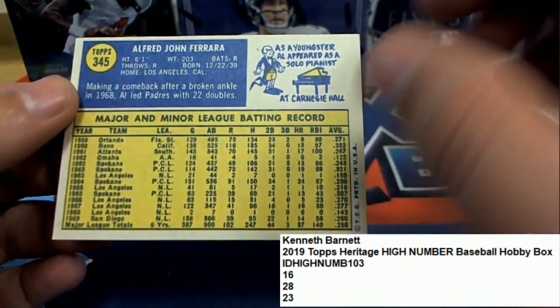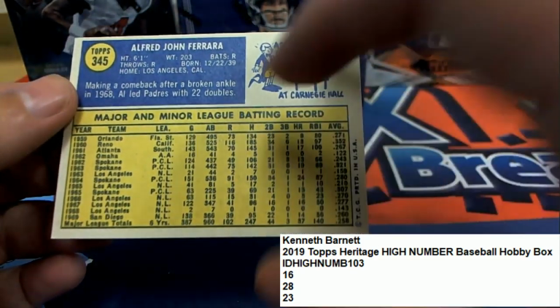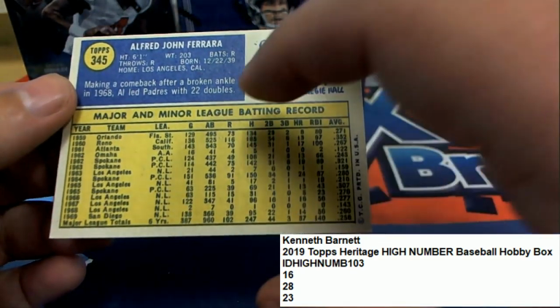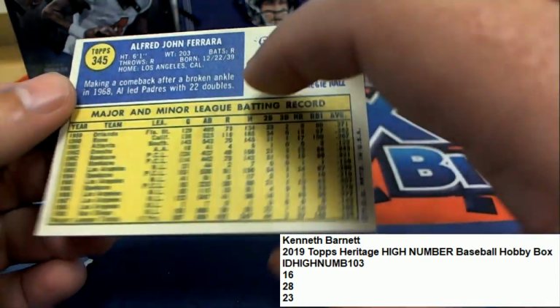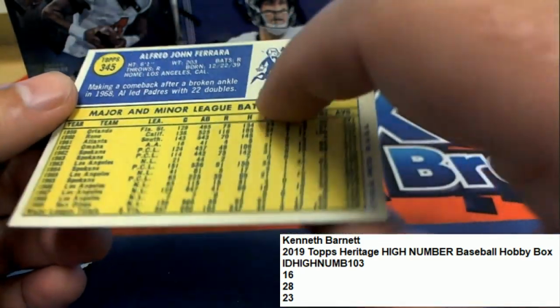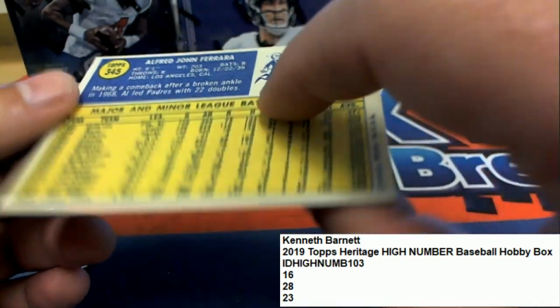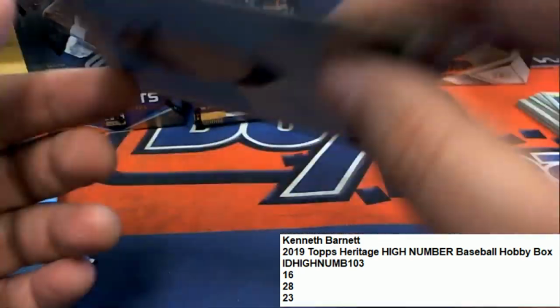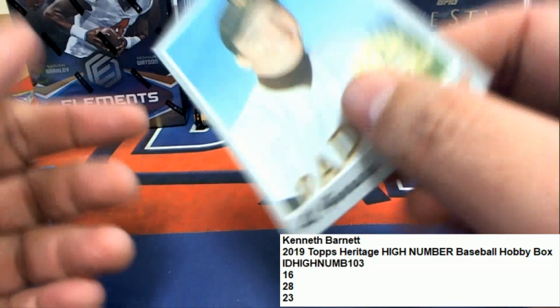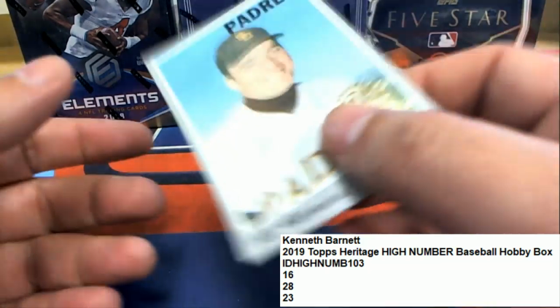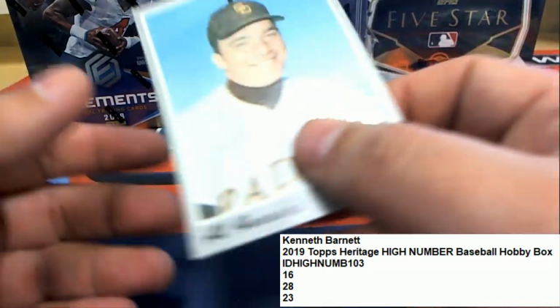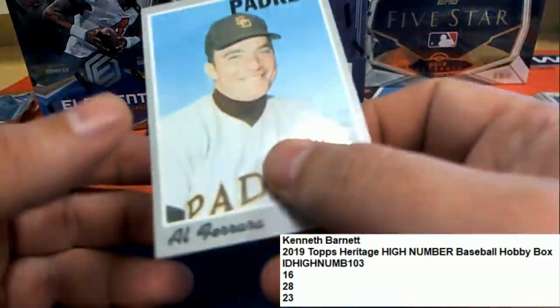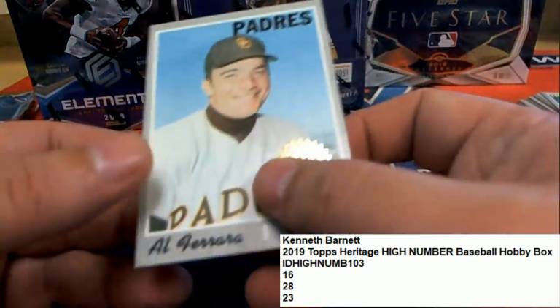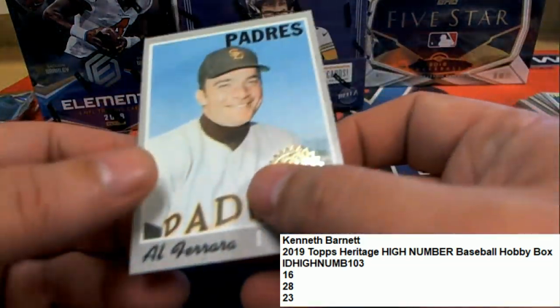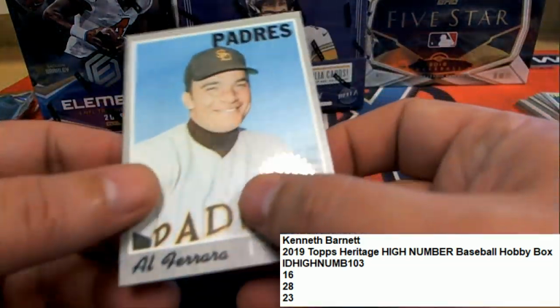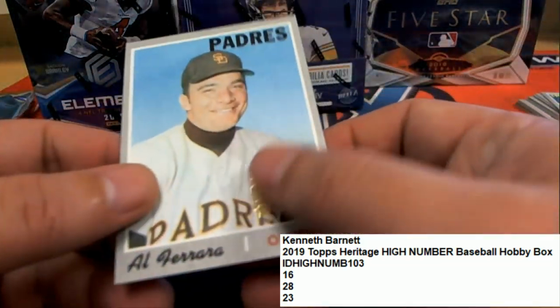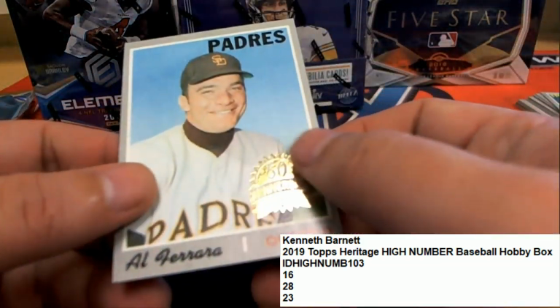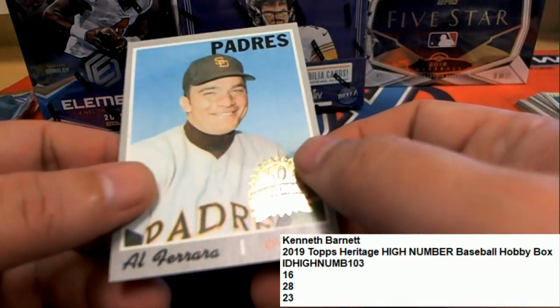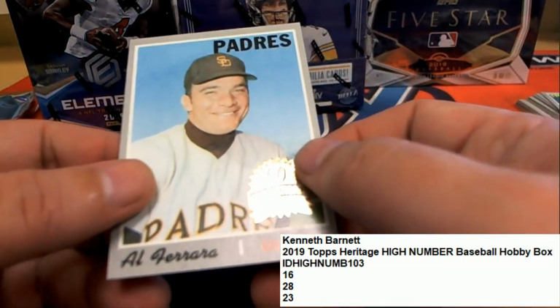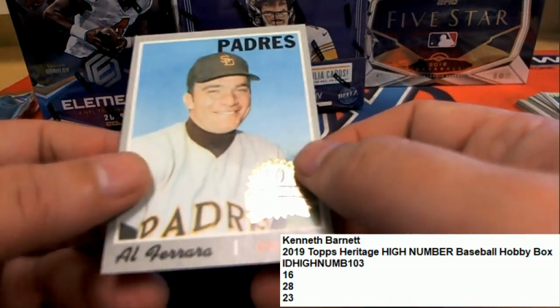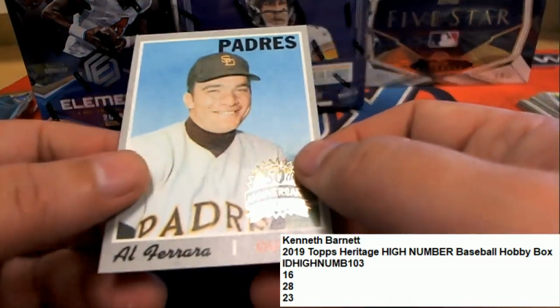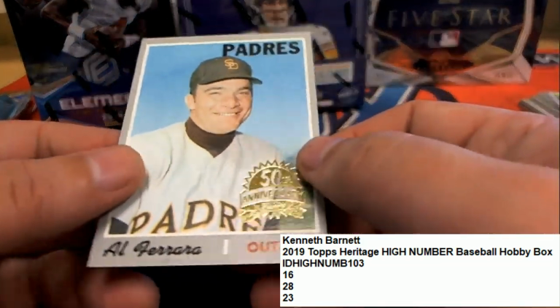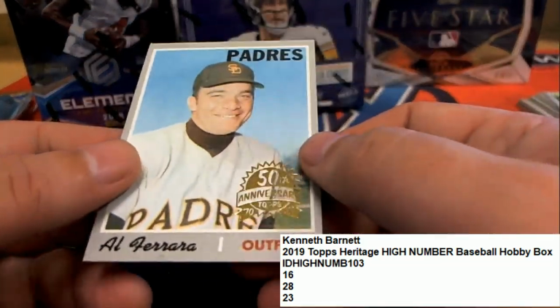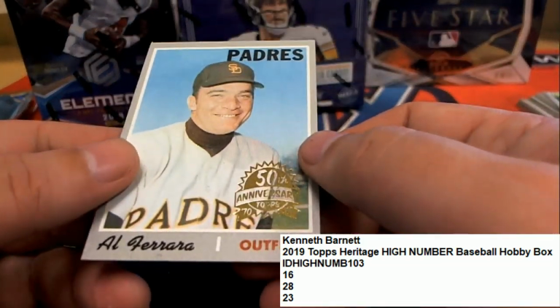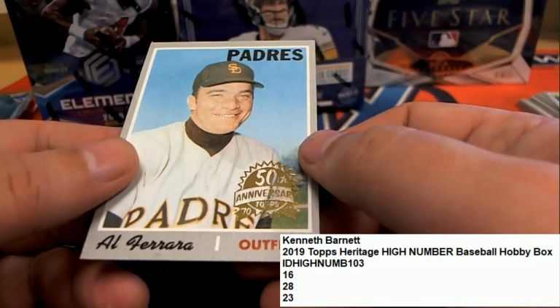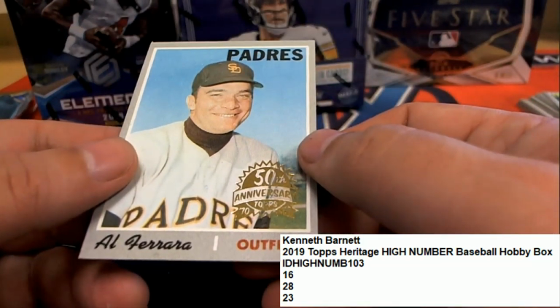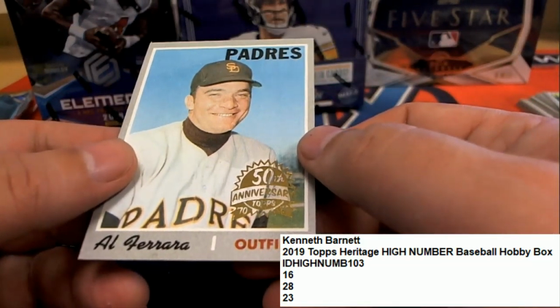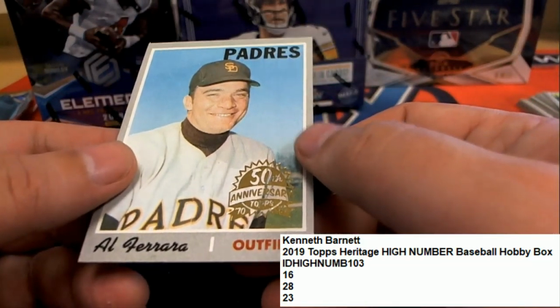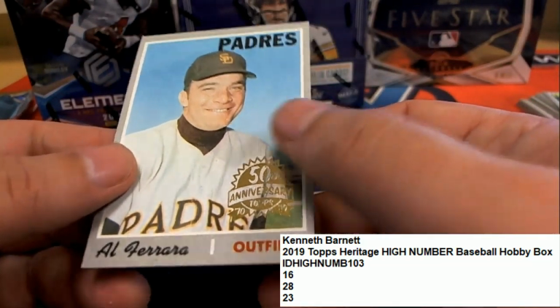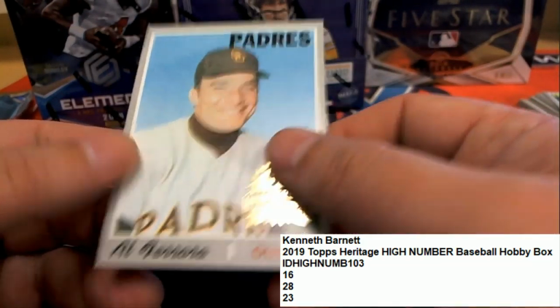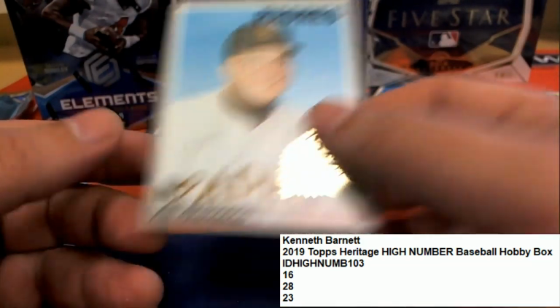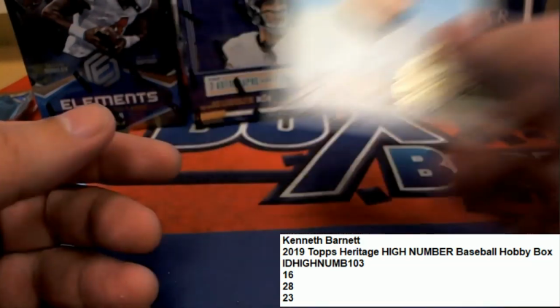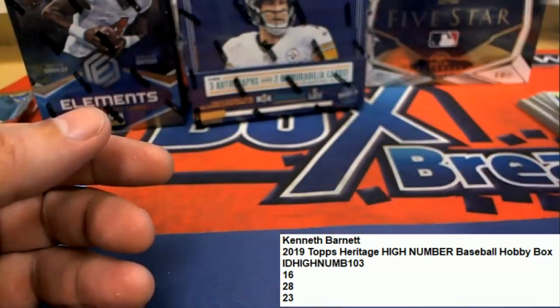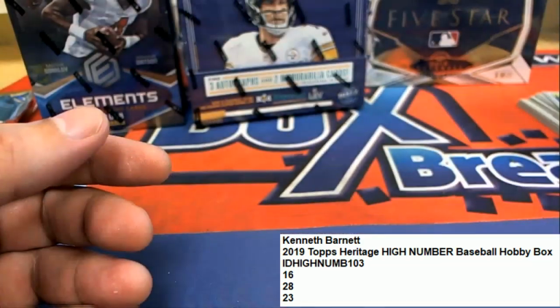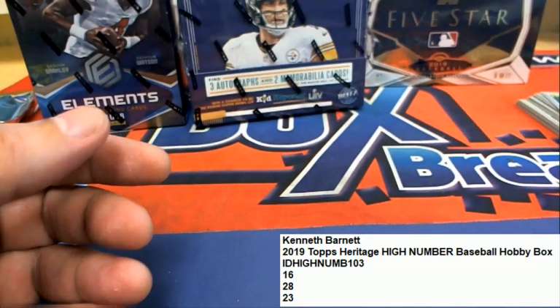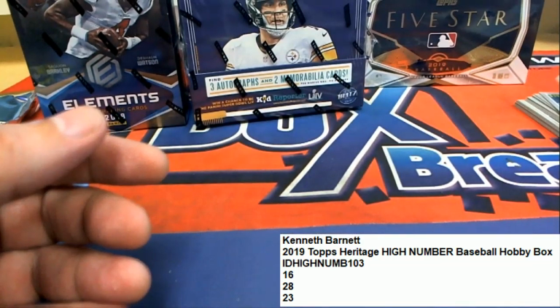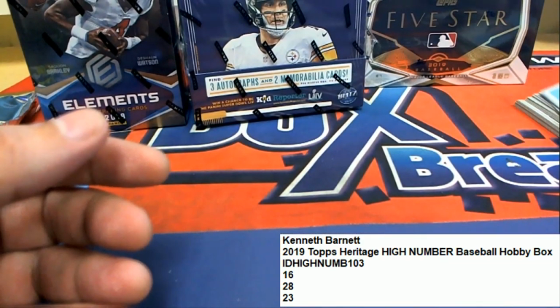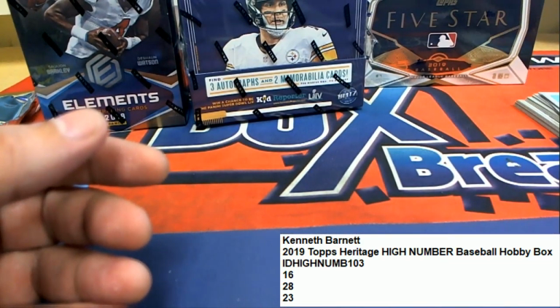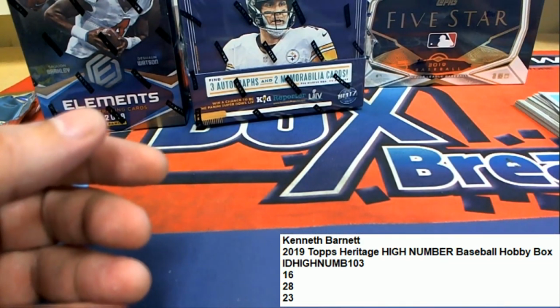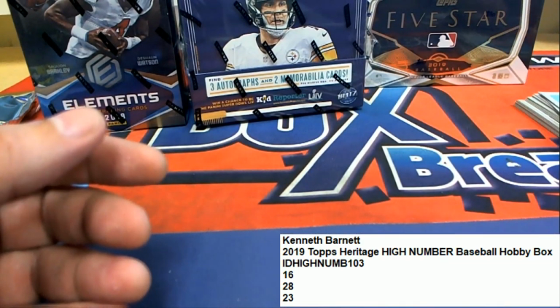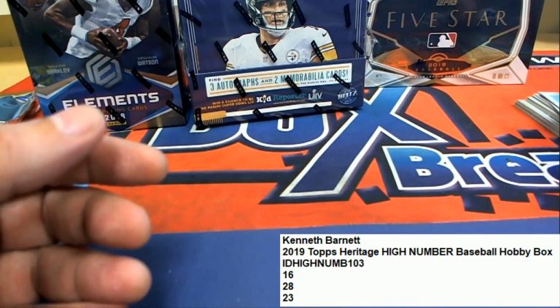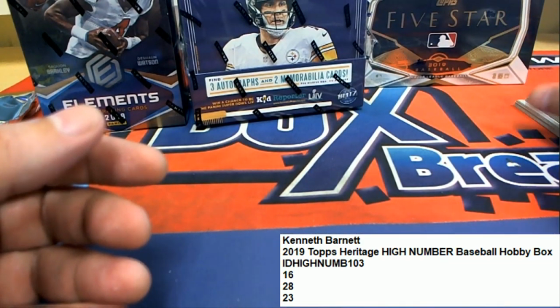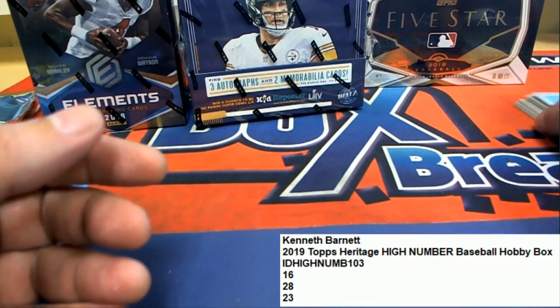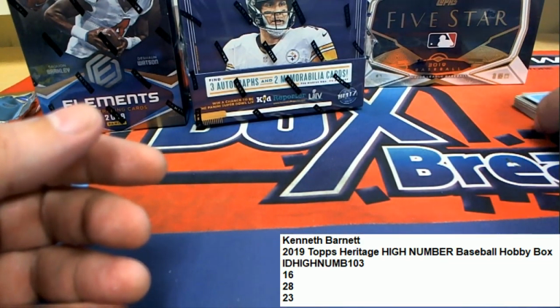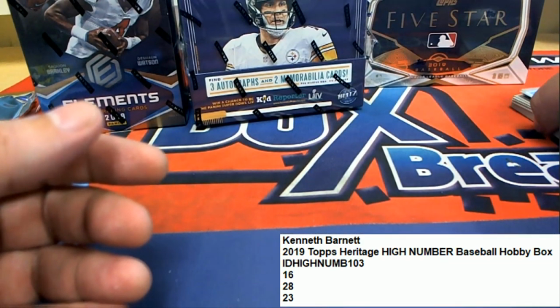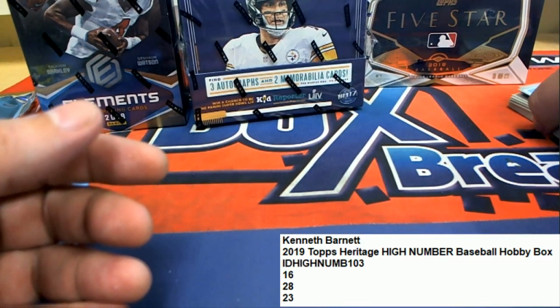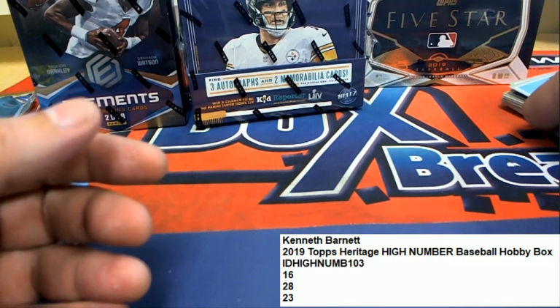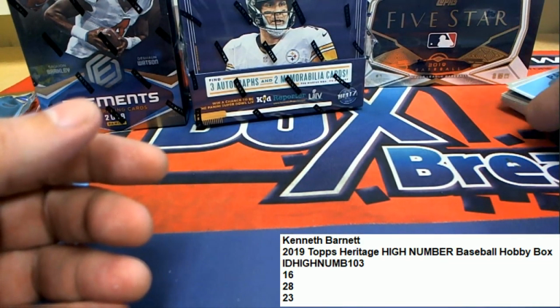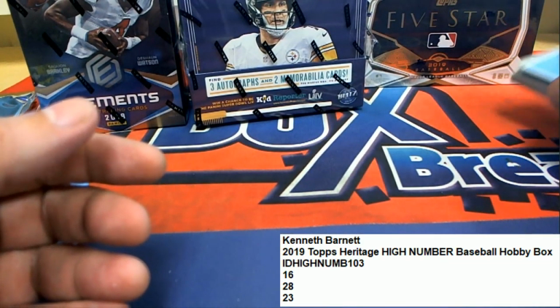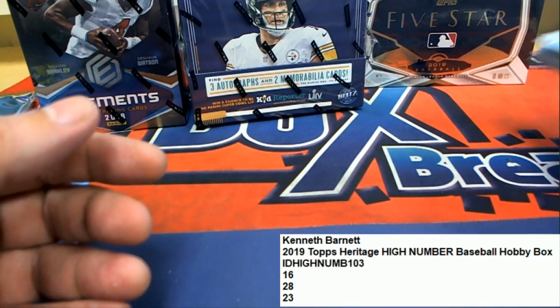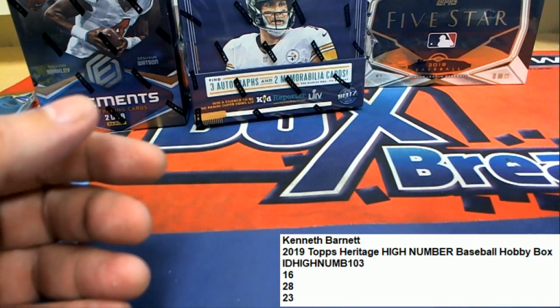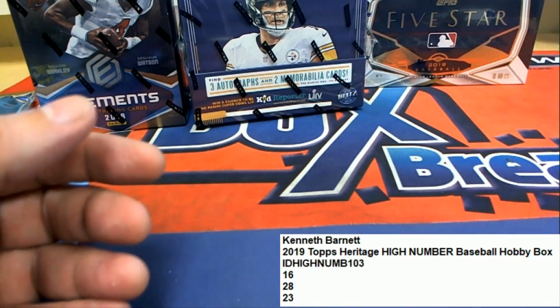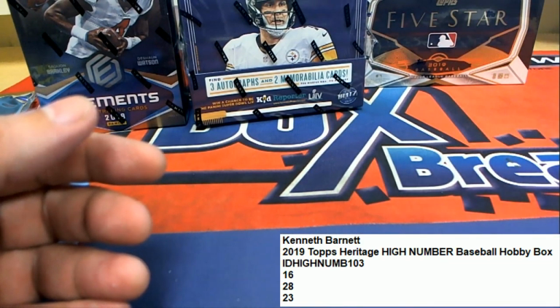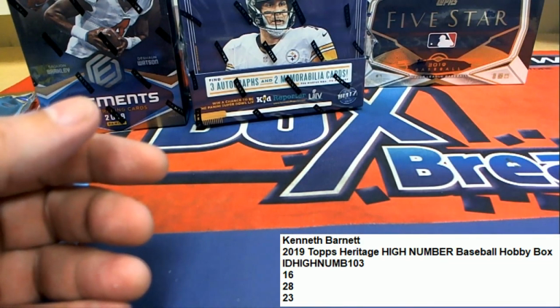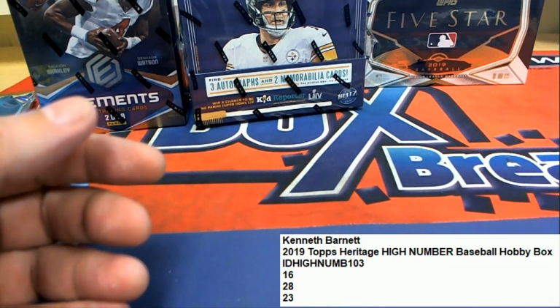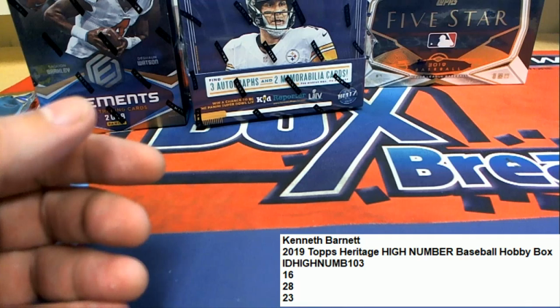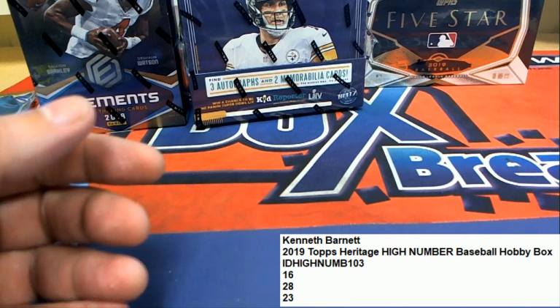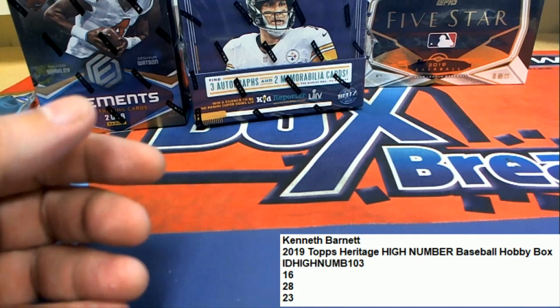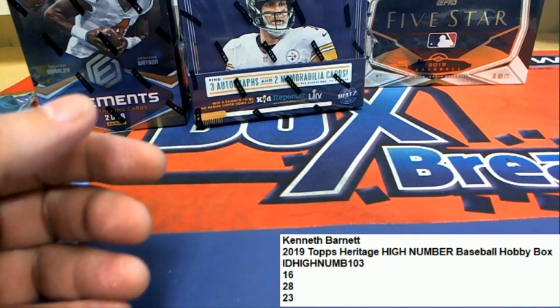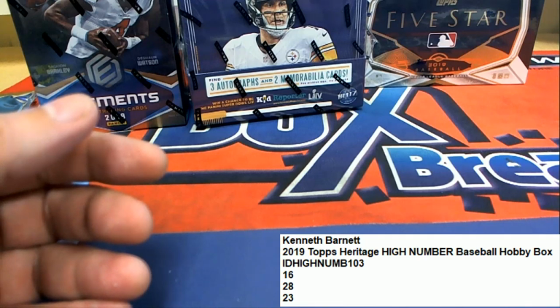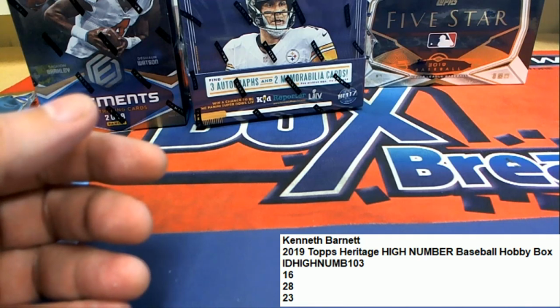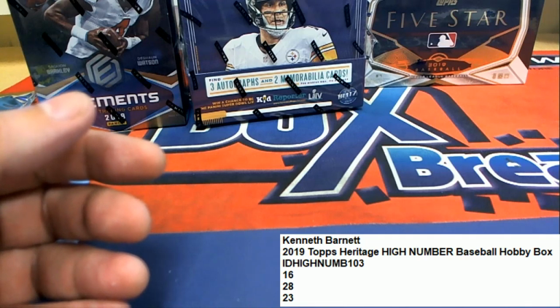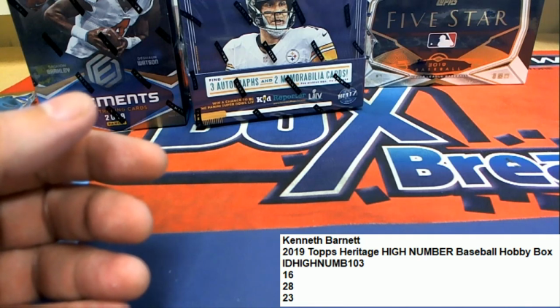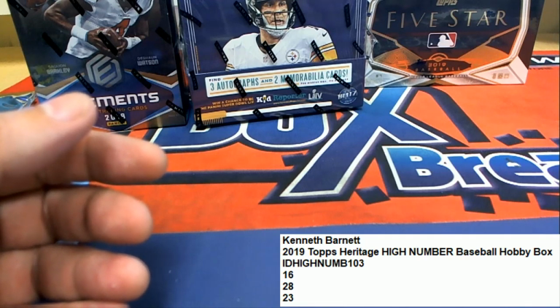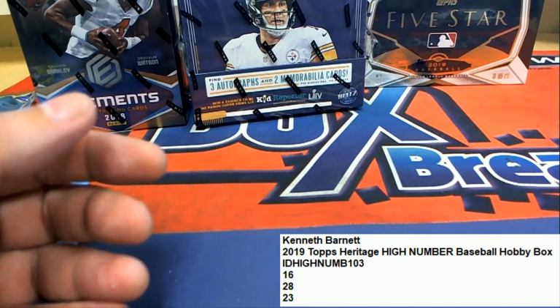So, tonight's going... Congratulations to Ken in Heritage High Number.